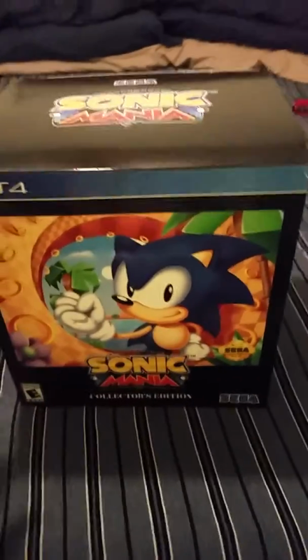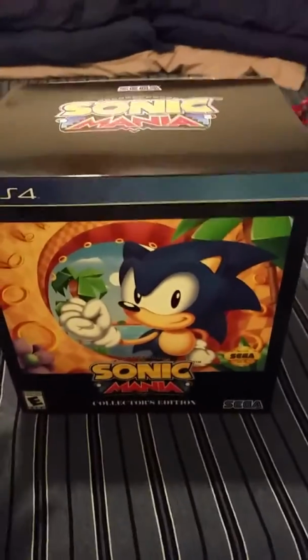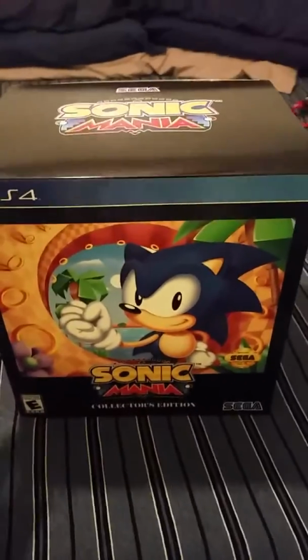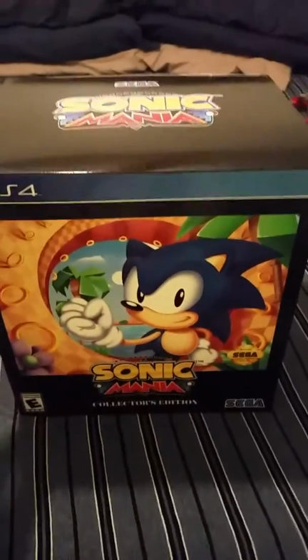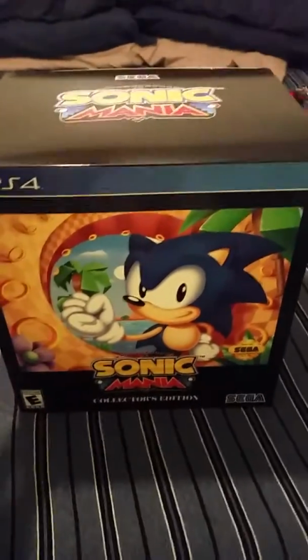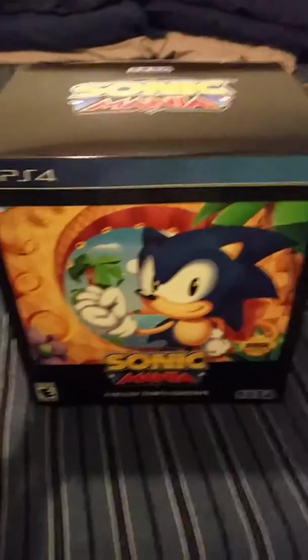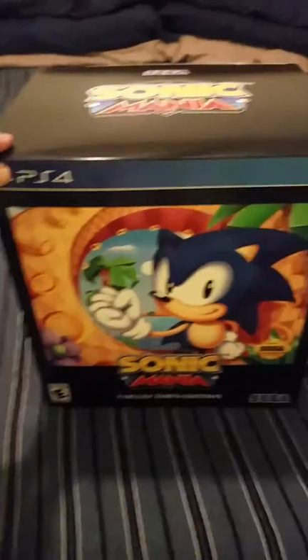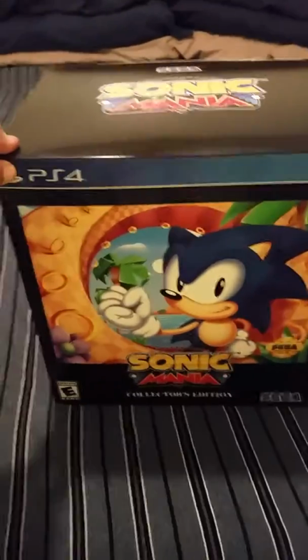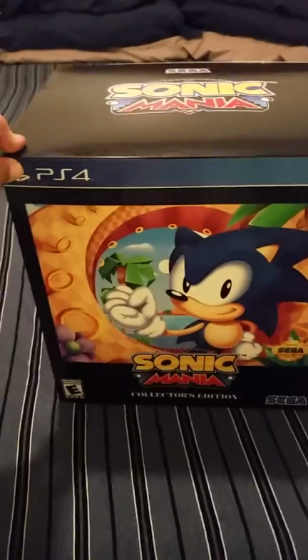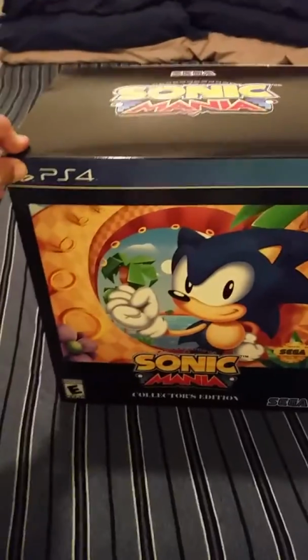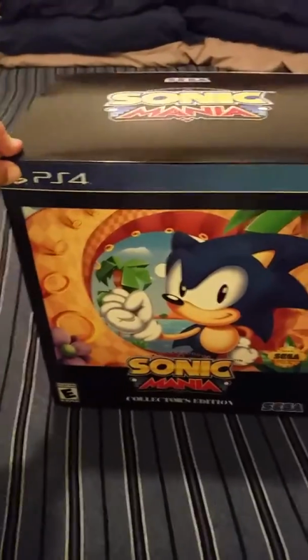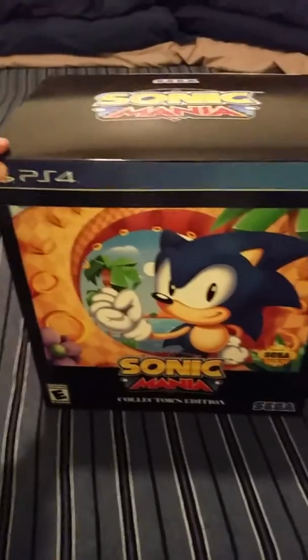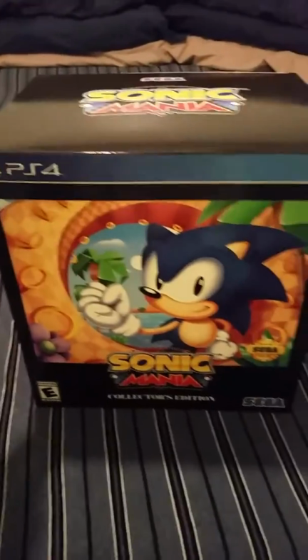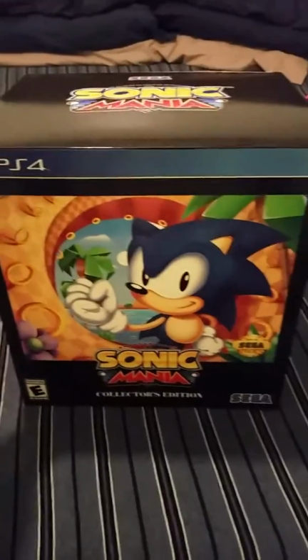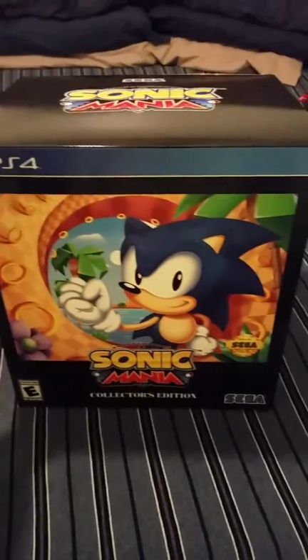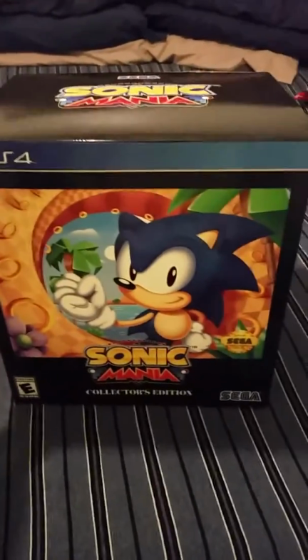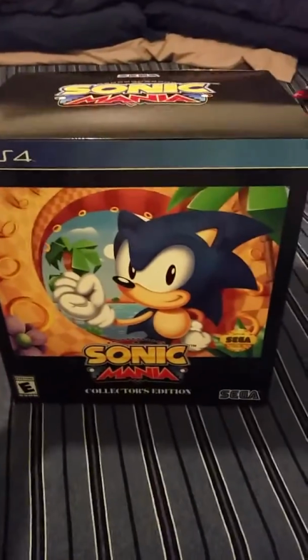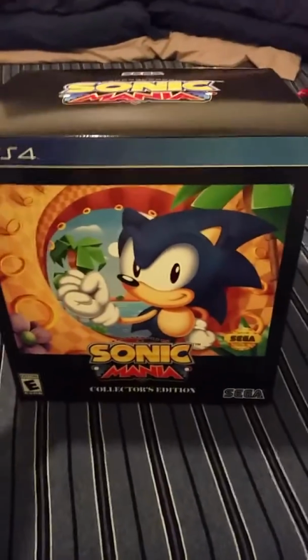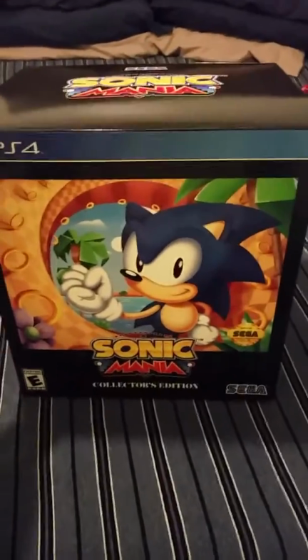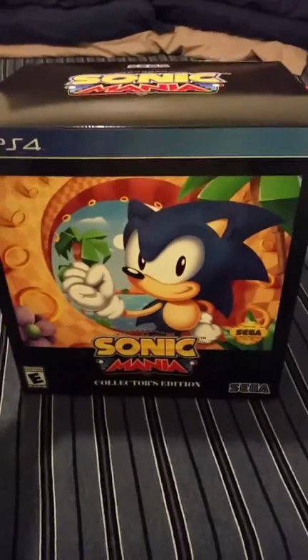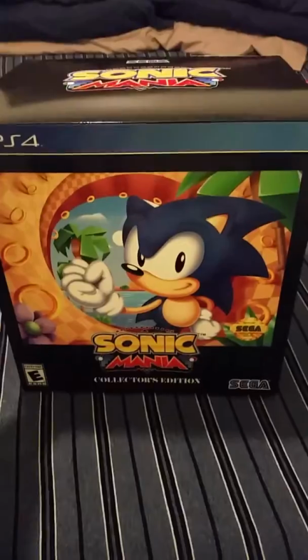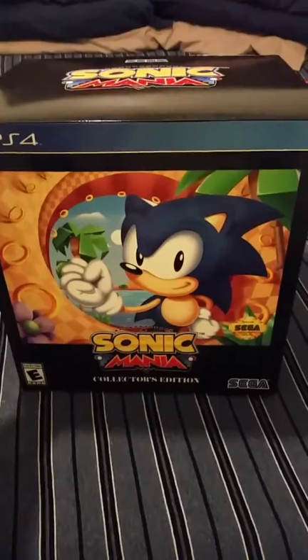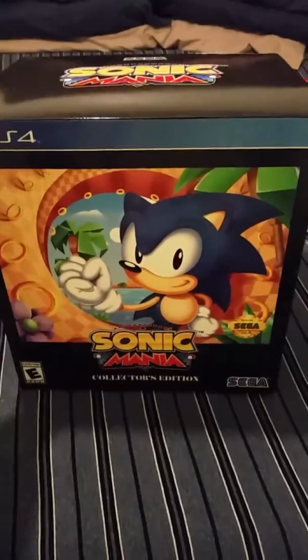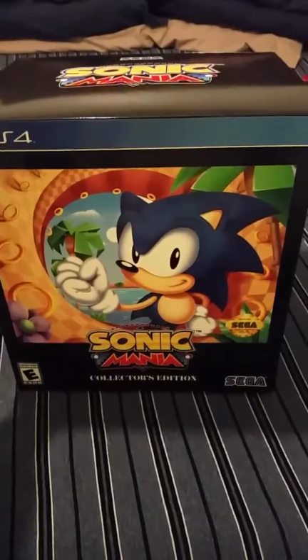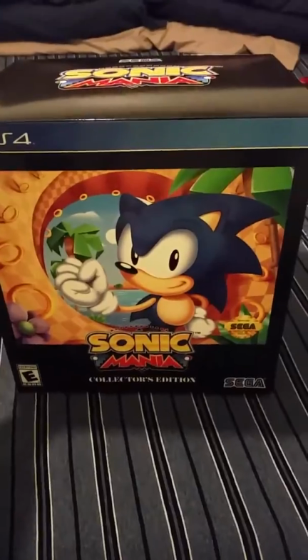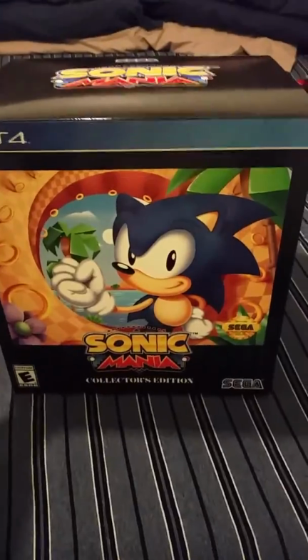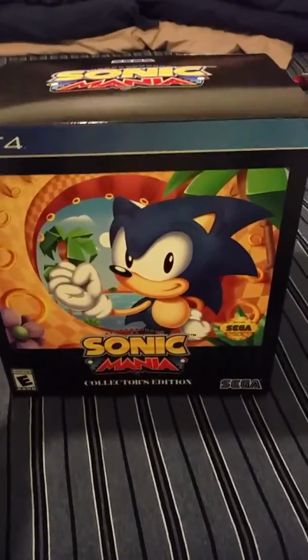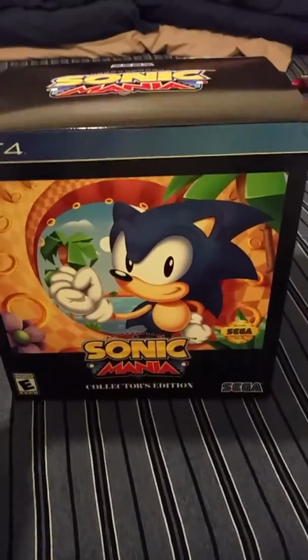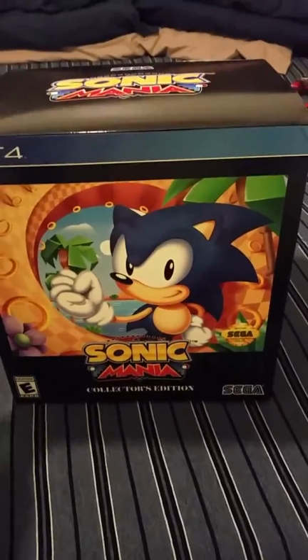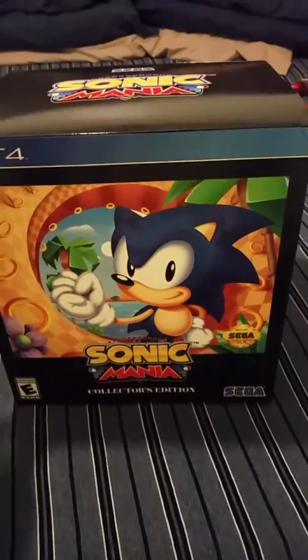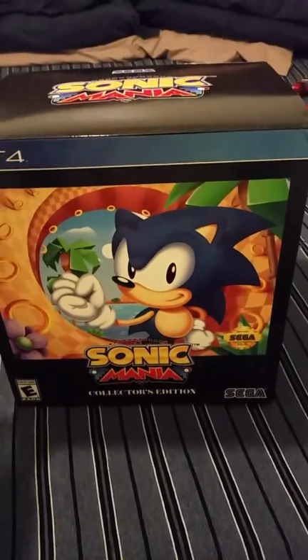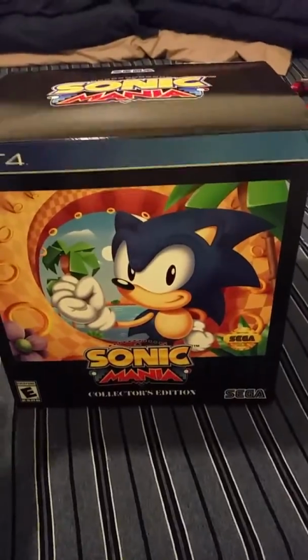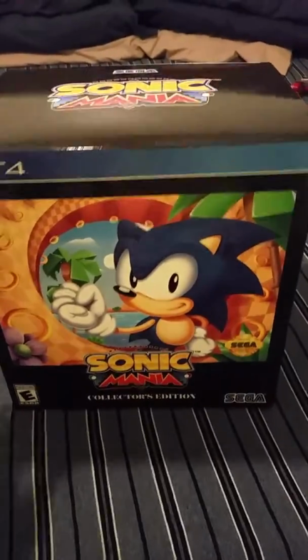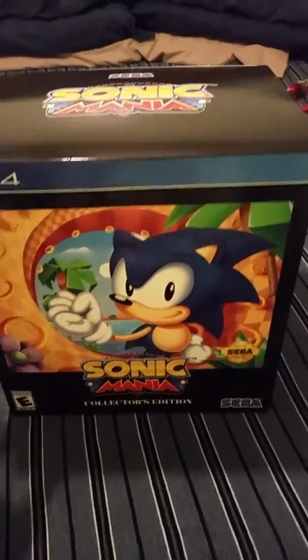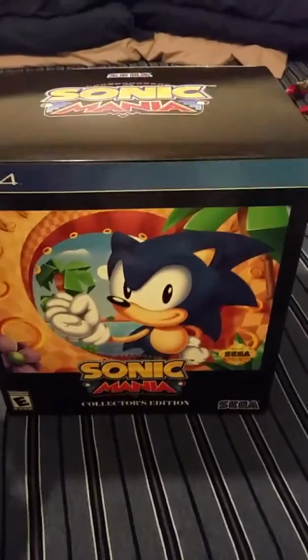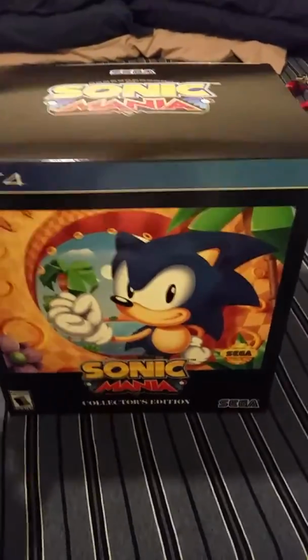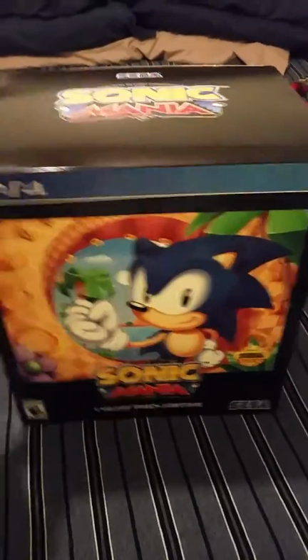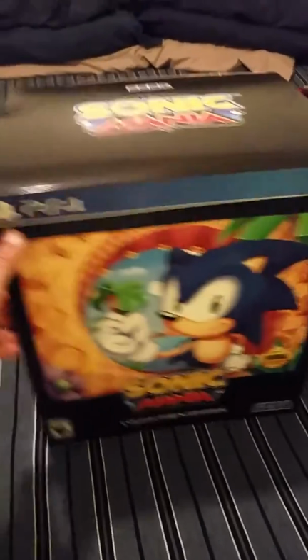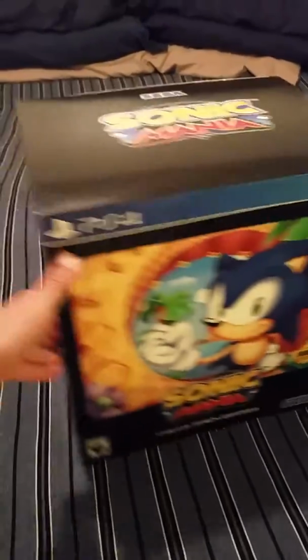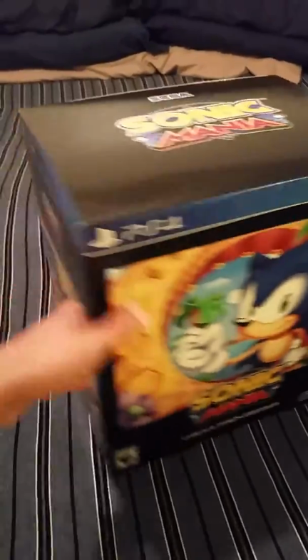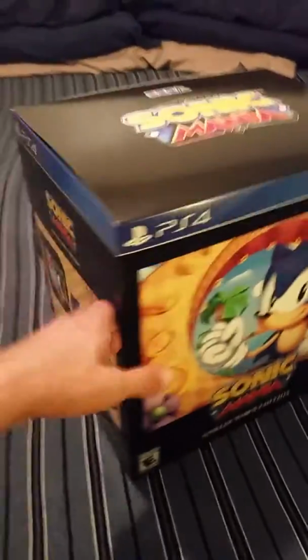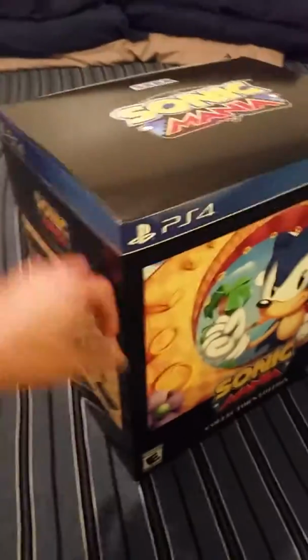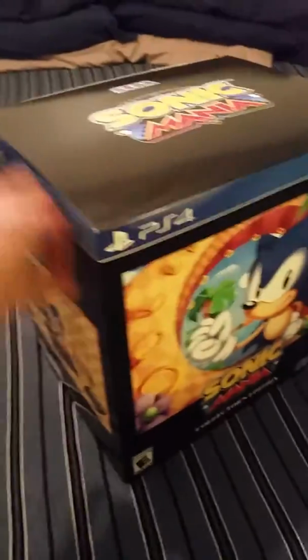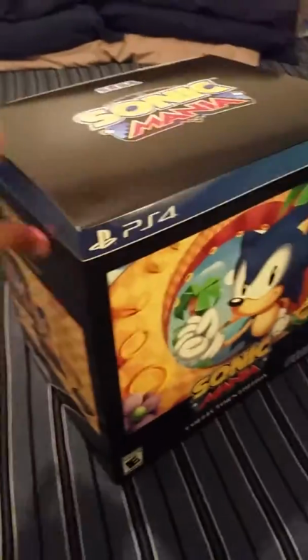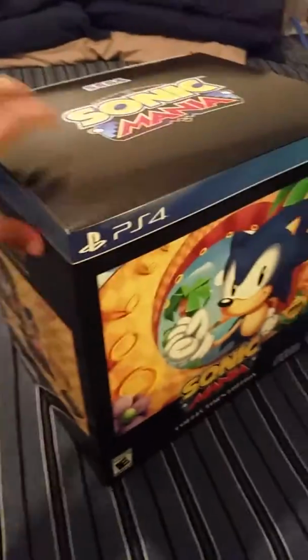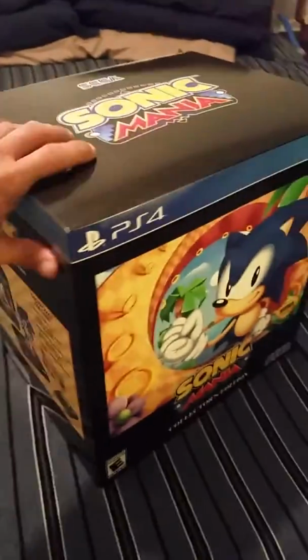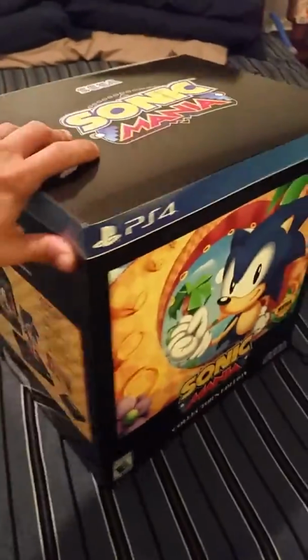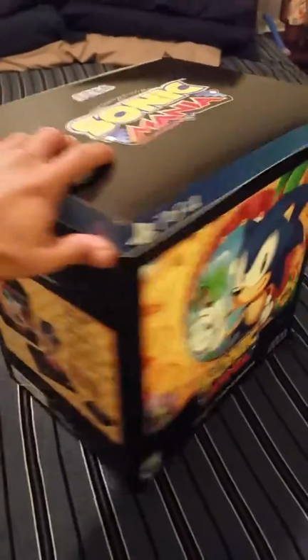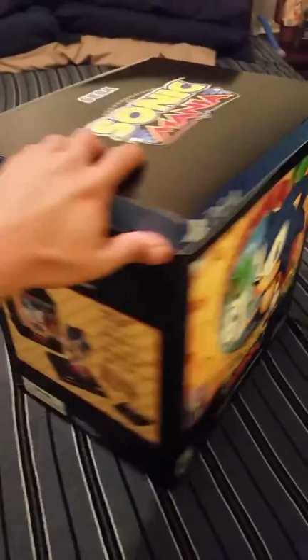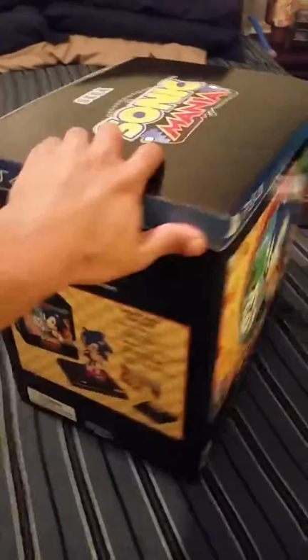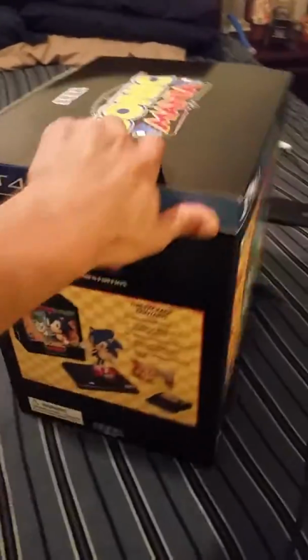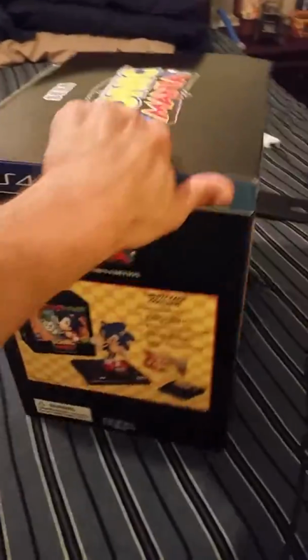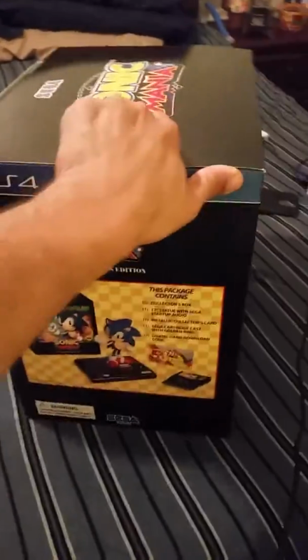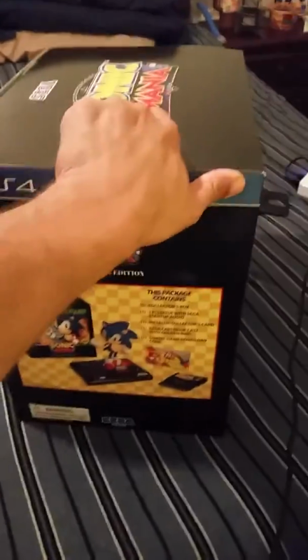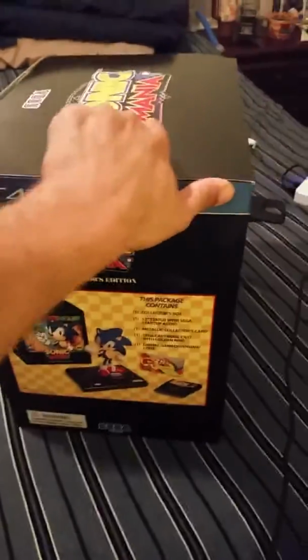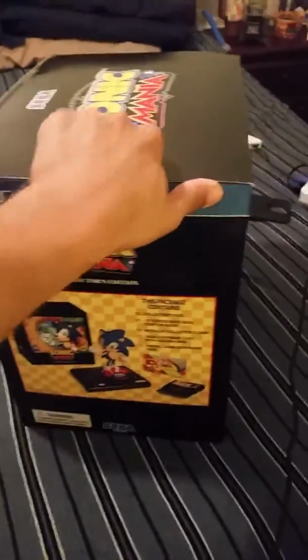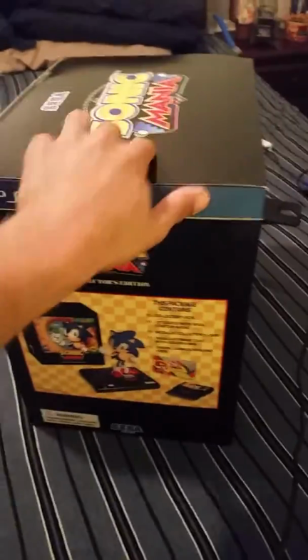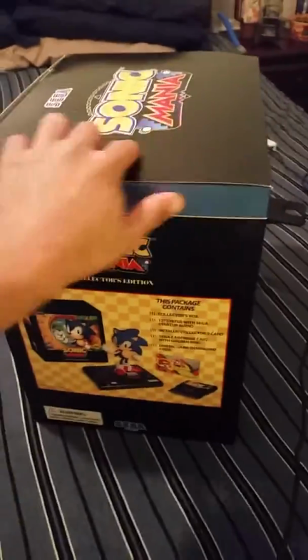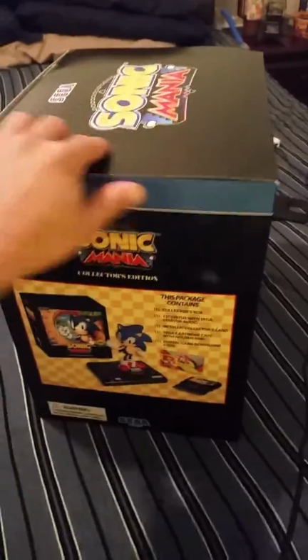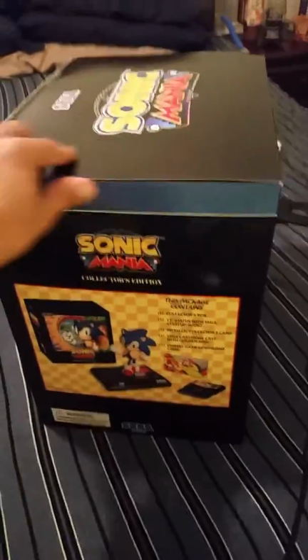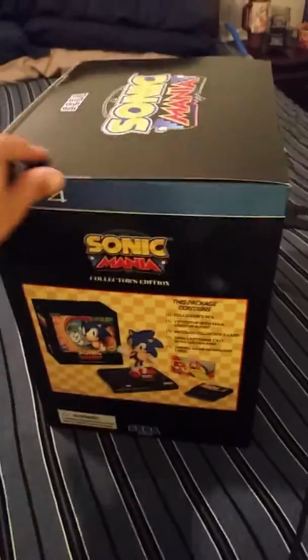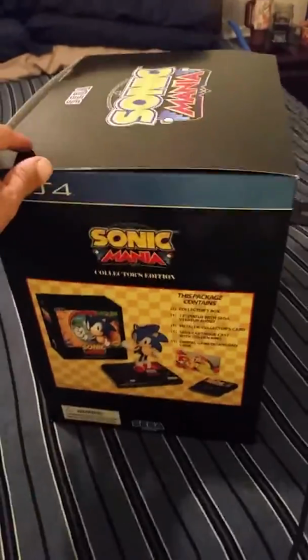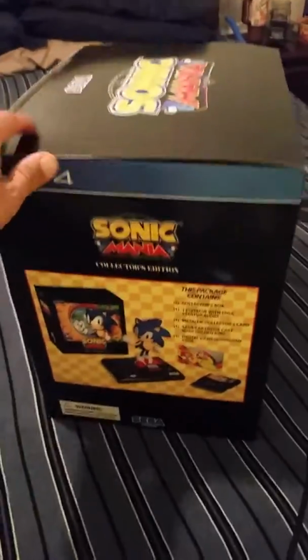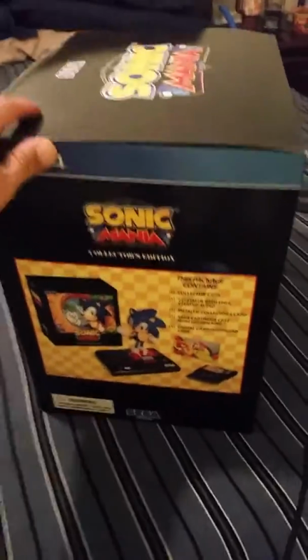The box itself — you see Sonic there on the cover. Classic Sonic box art on the side.